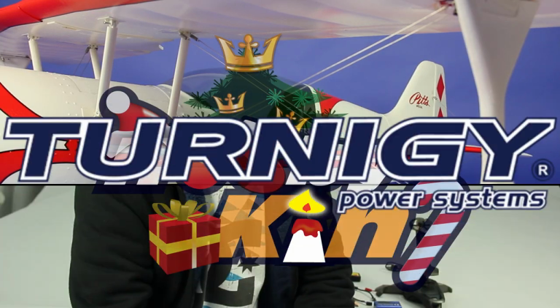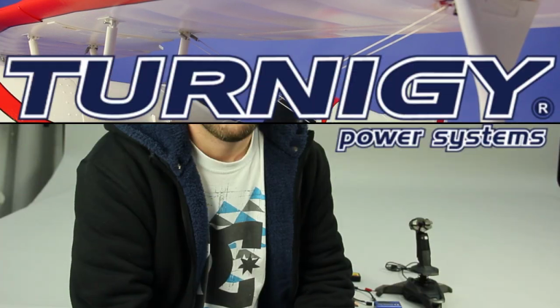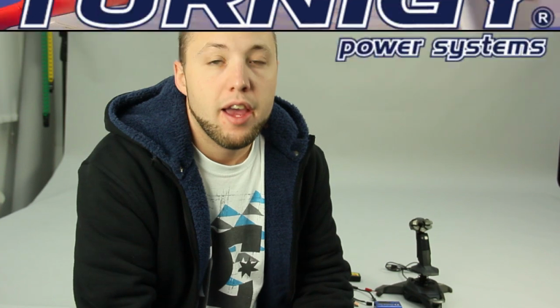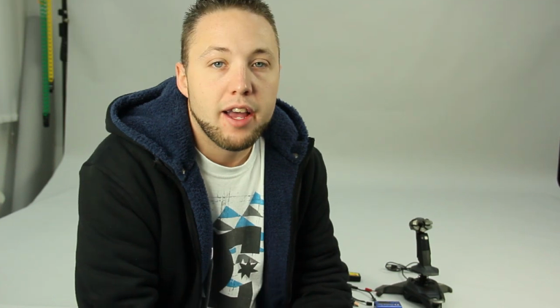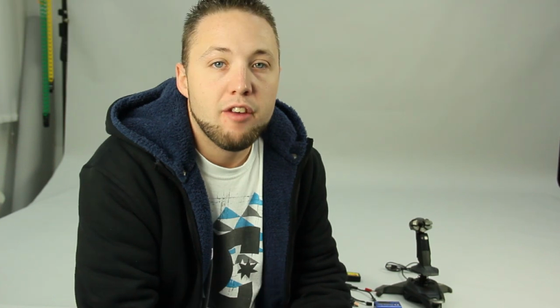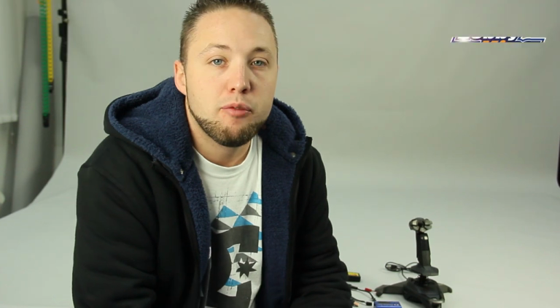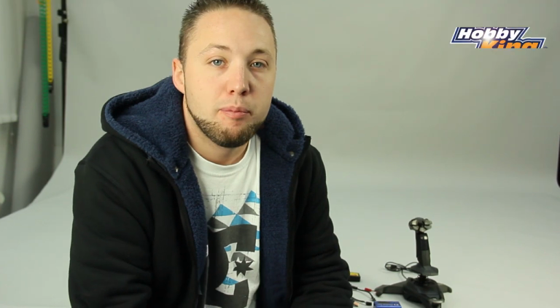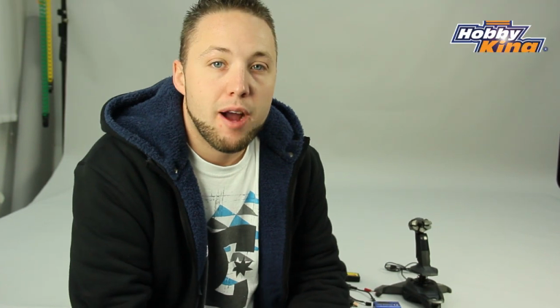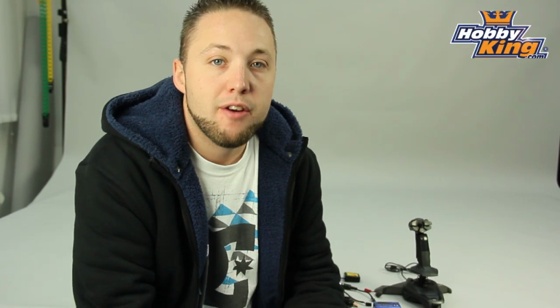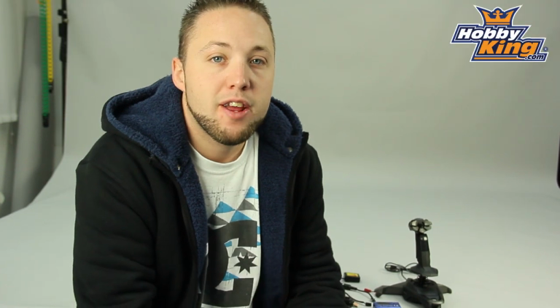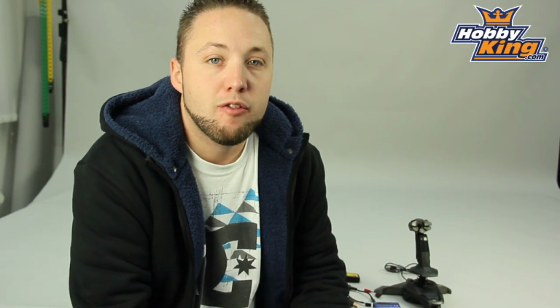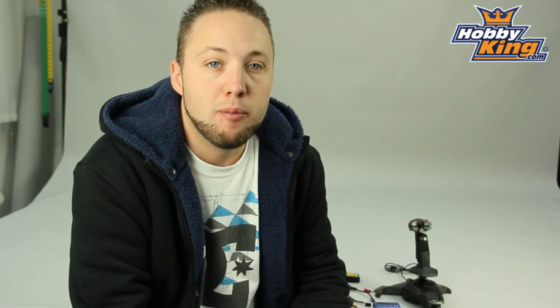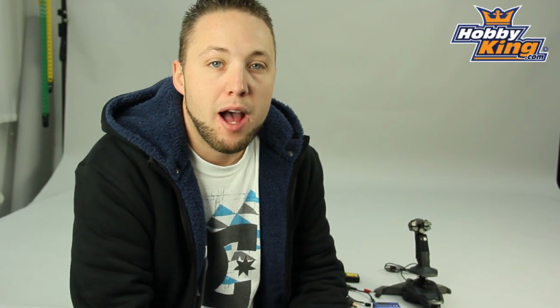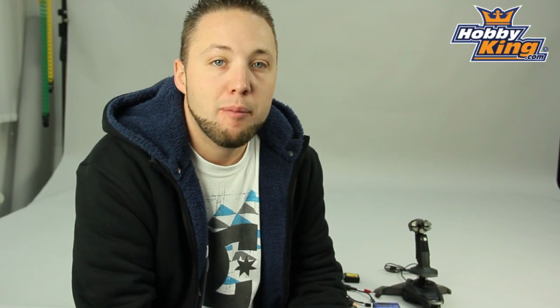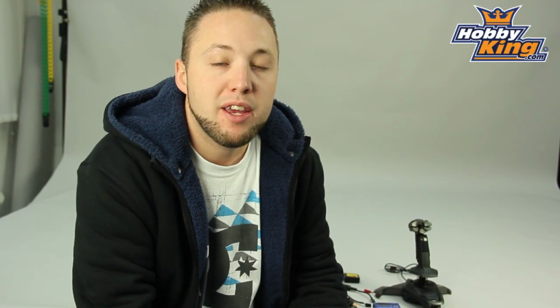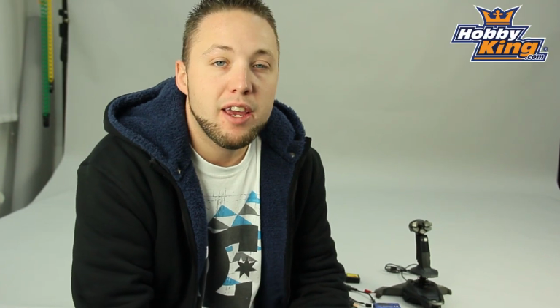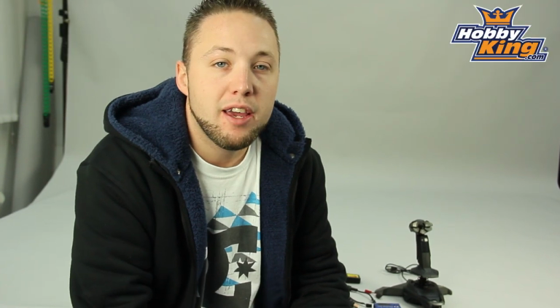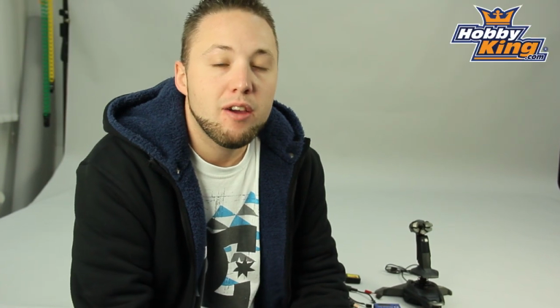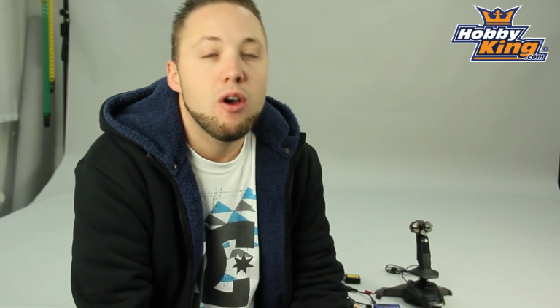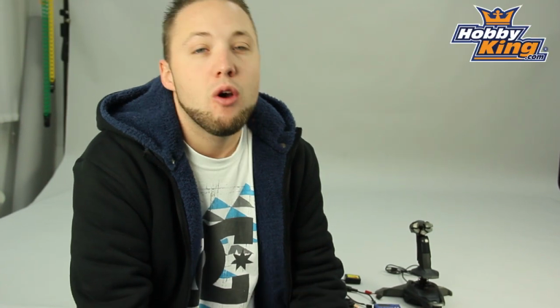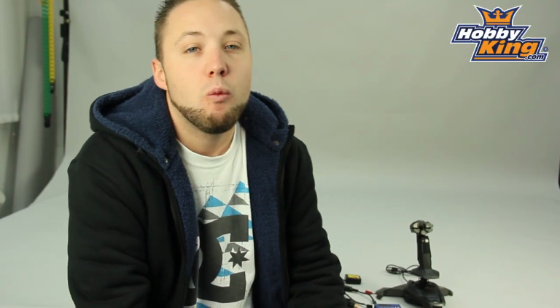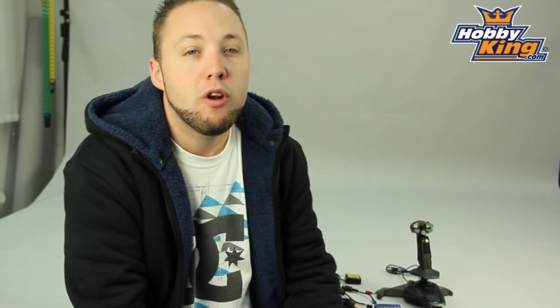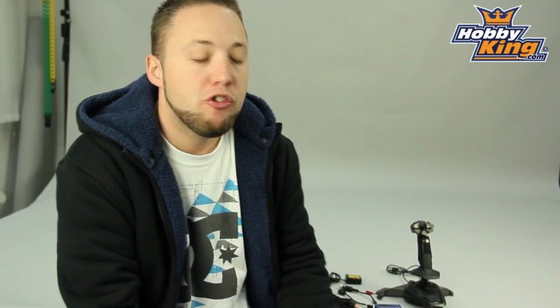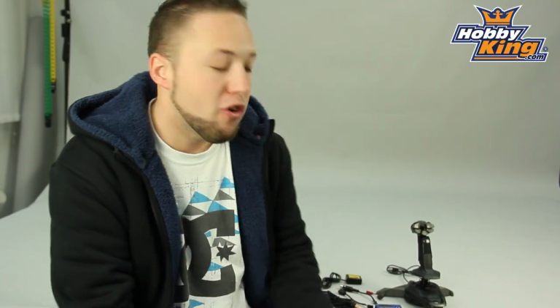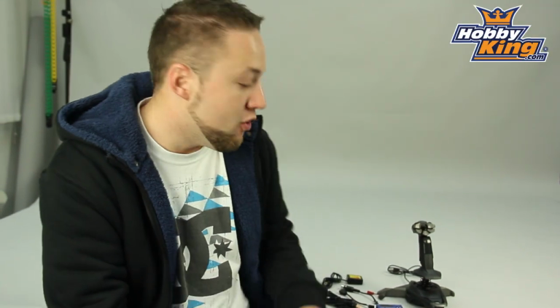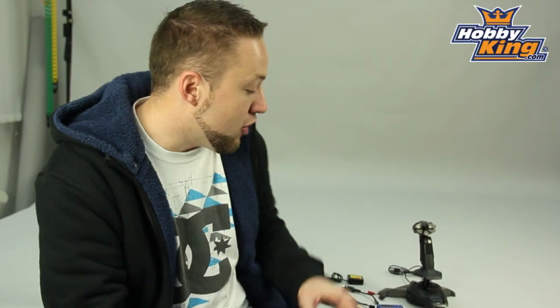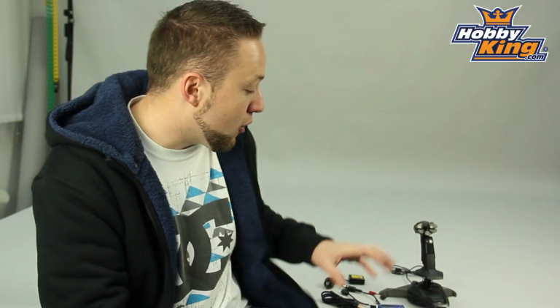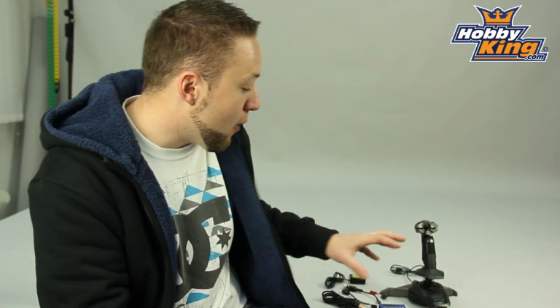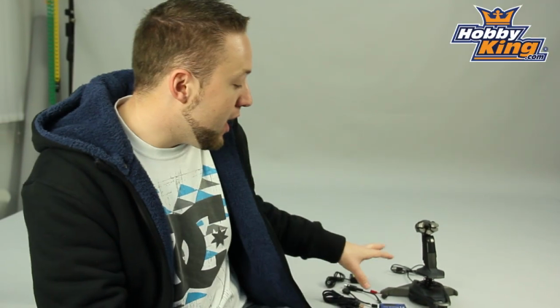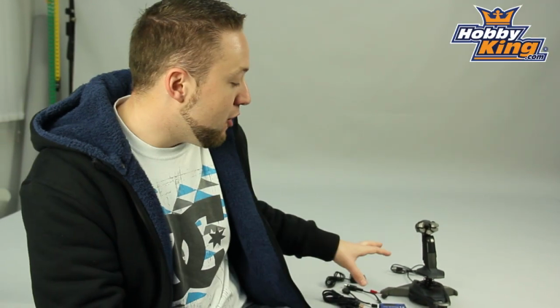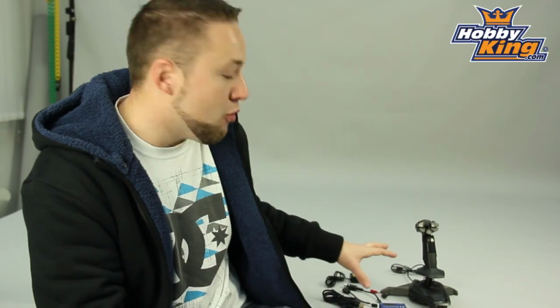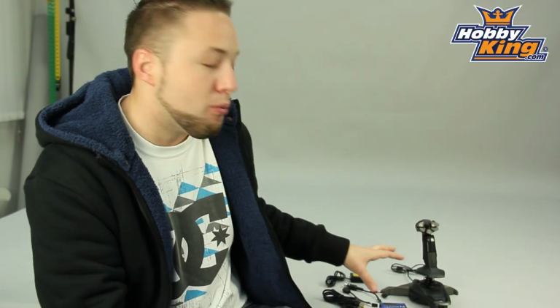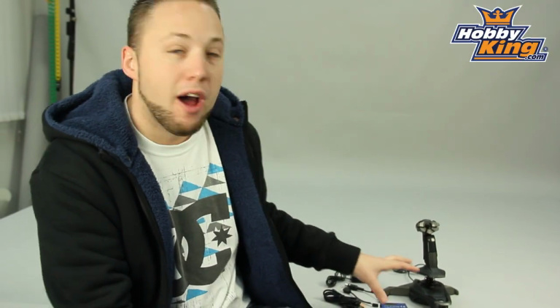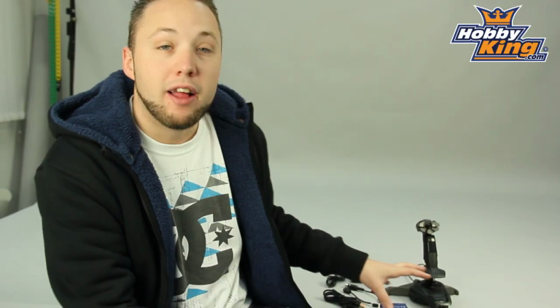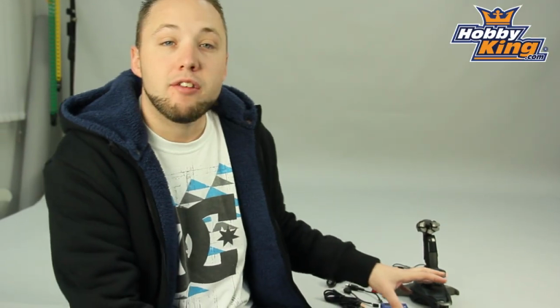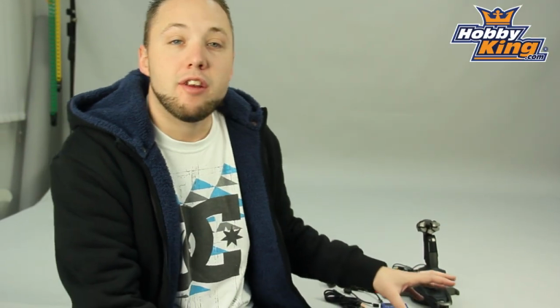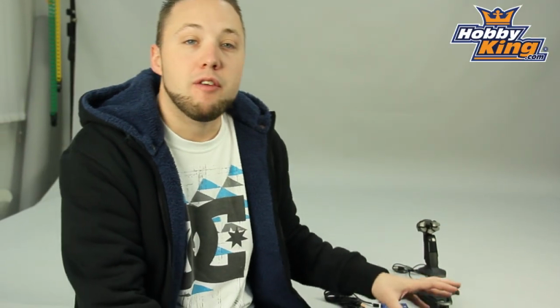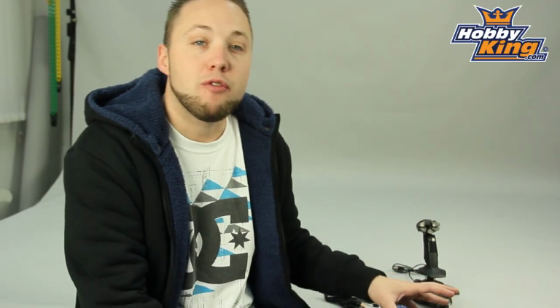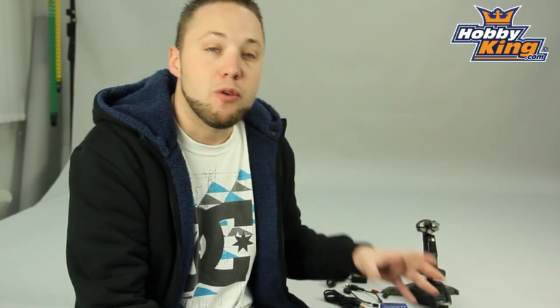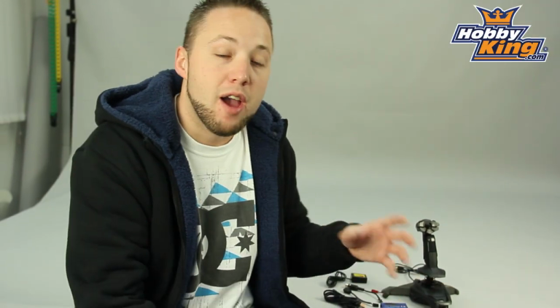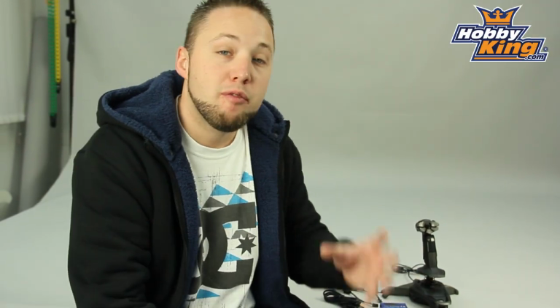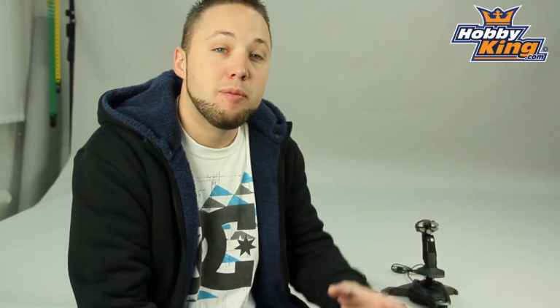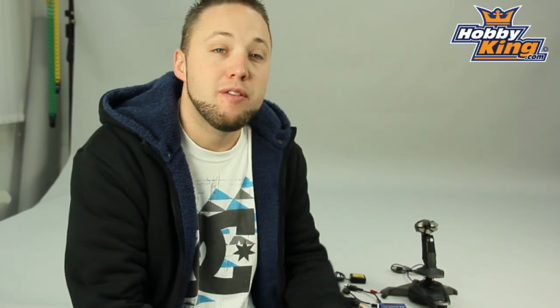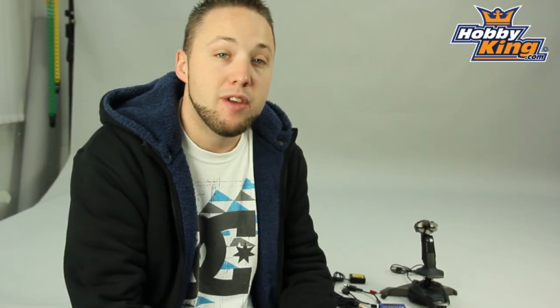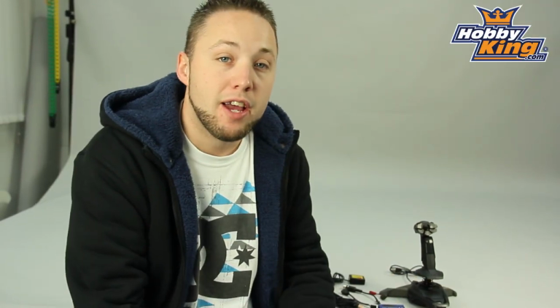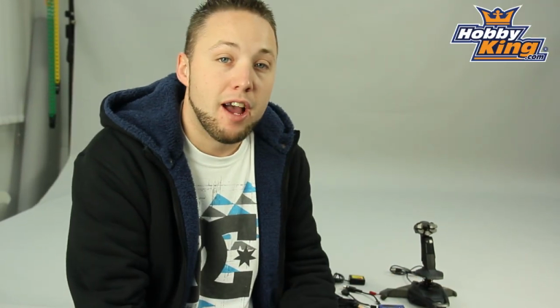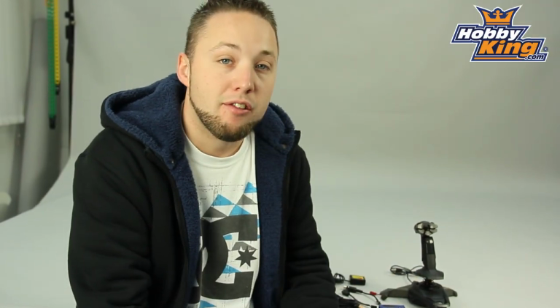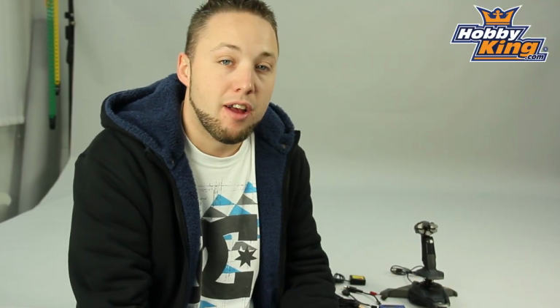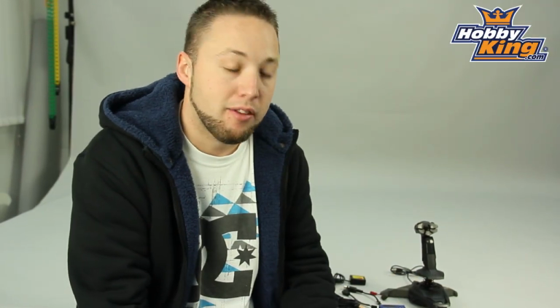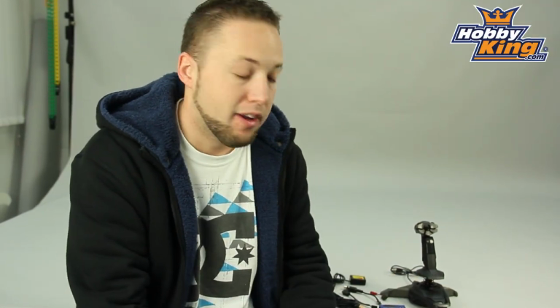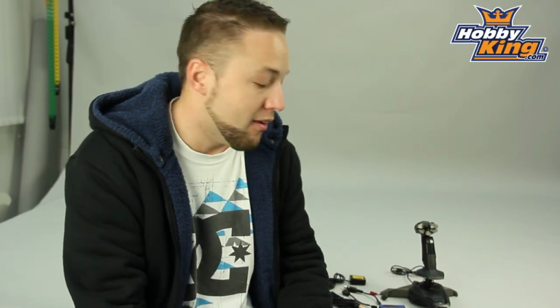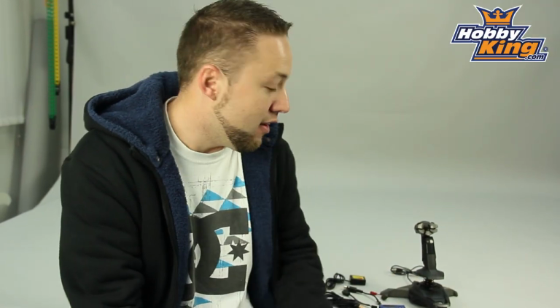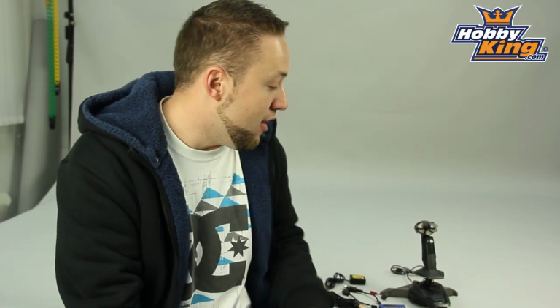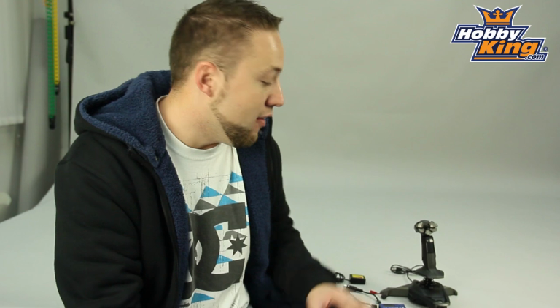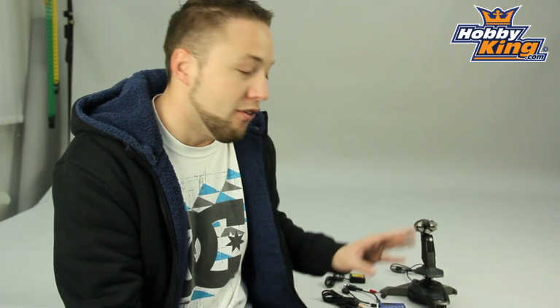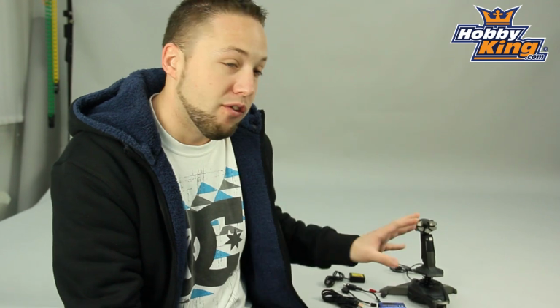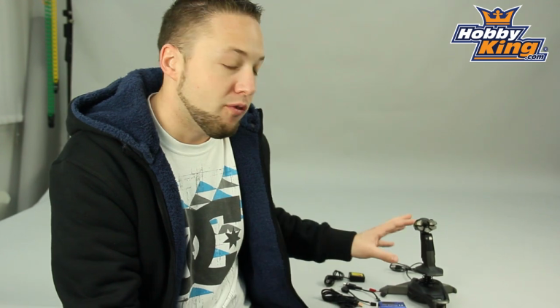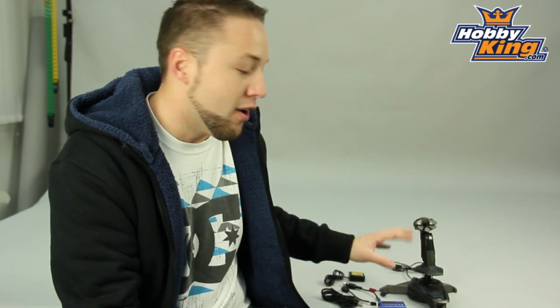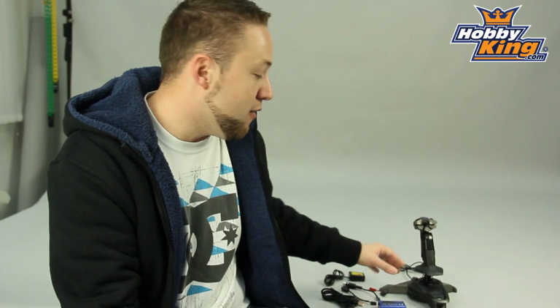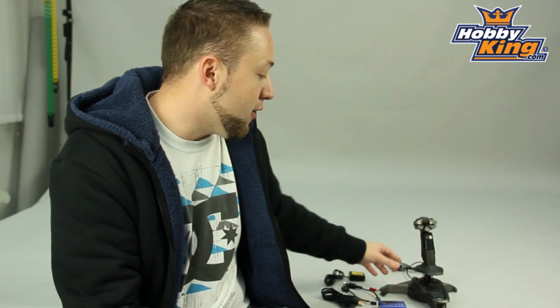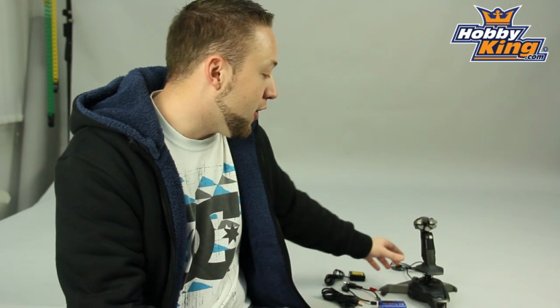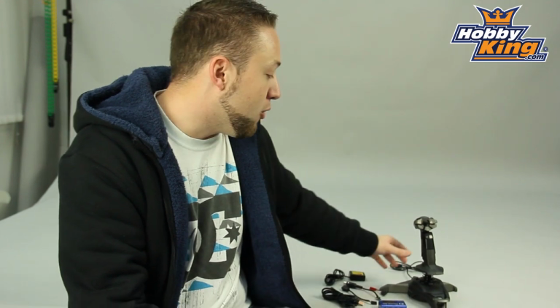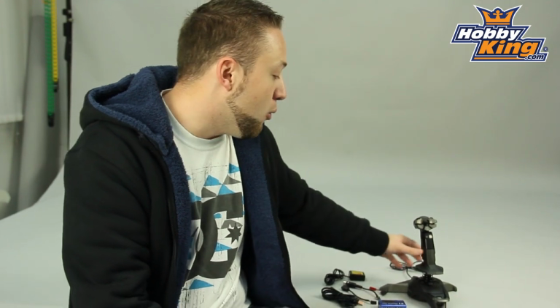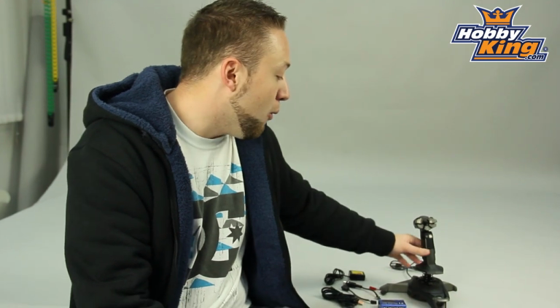Hey guys, Byron here from Hobby King. I want to show you a great new product today for you FPV guys out there. This is very, very cool.